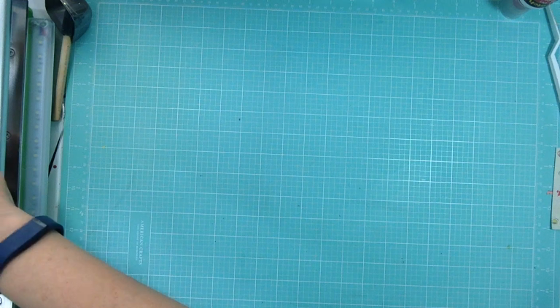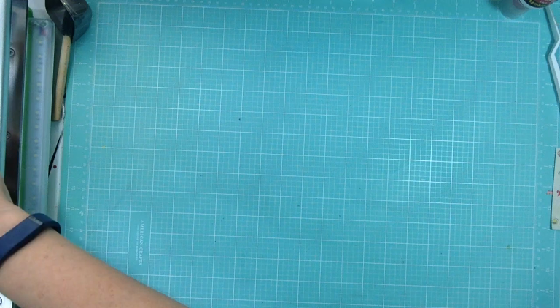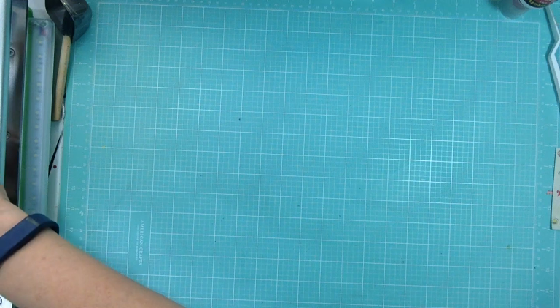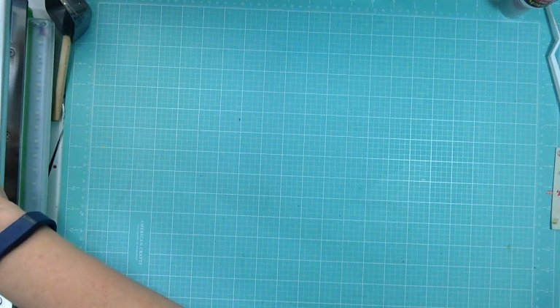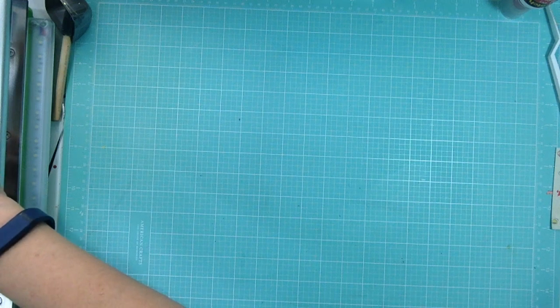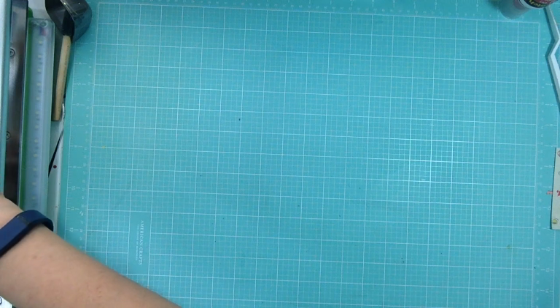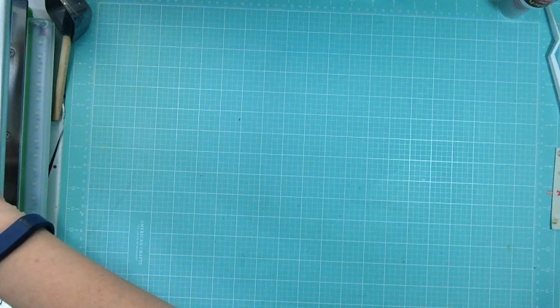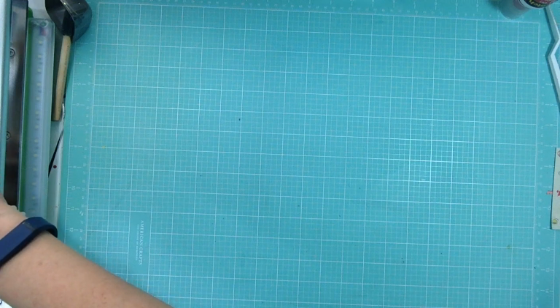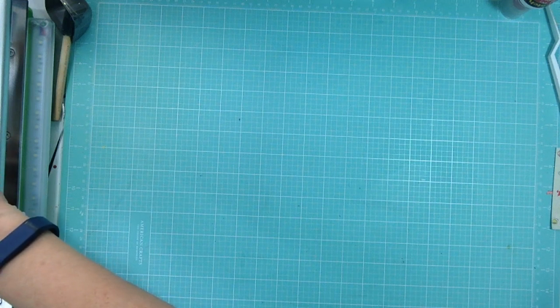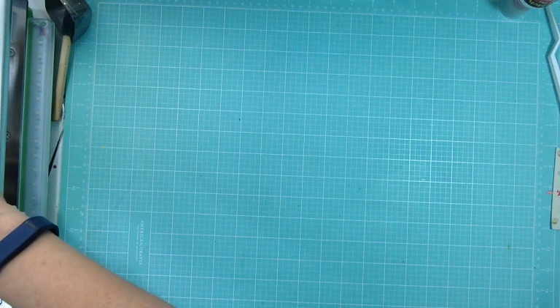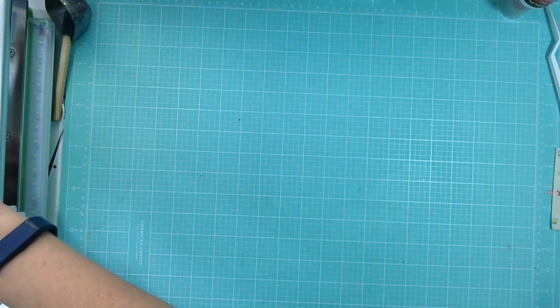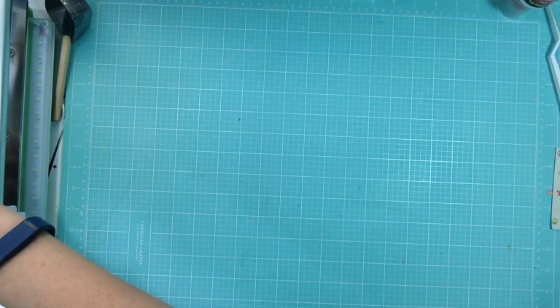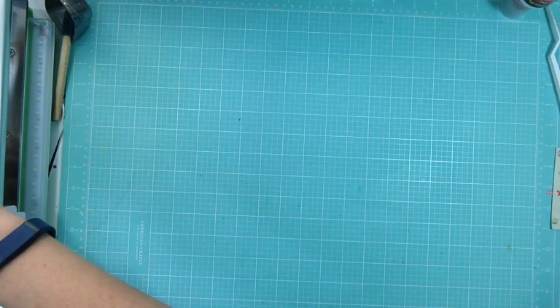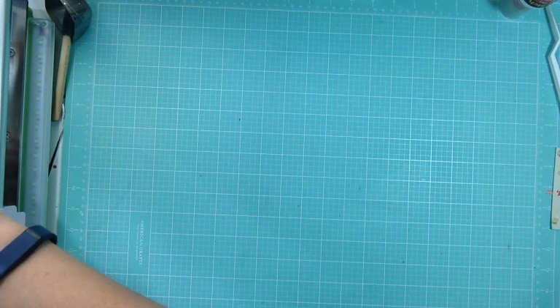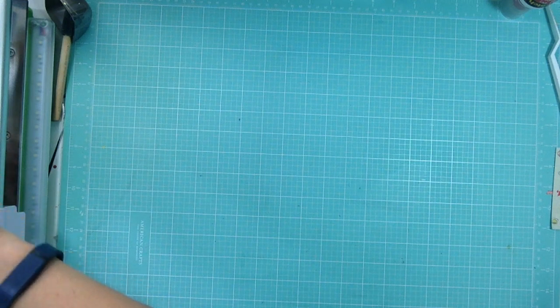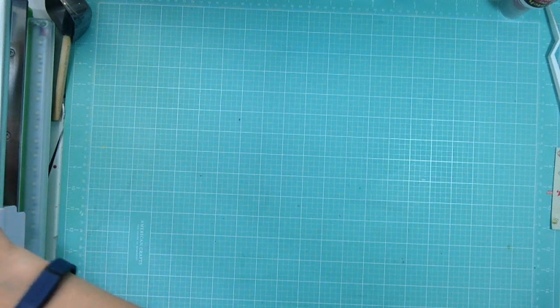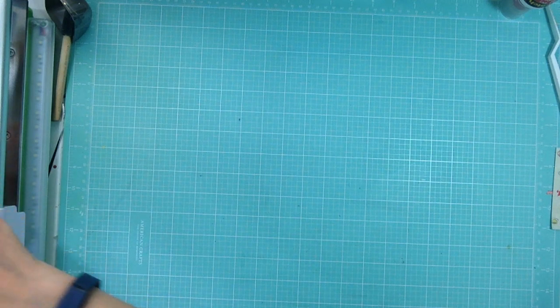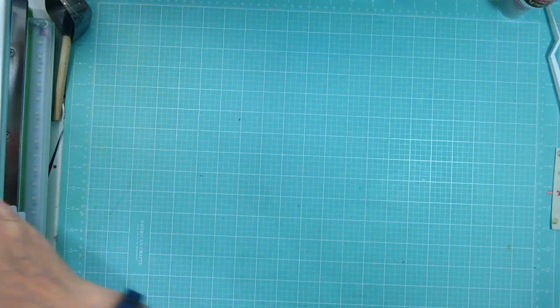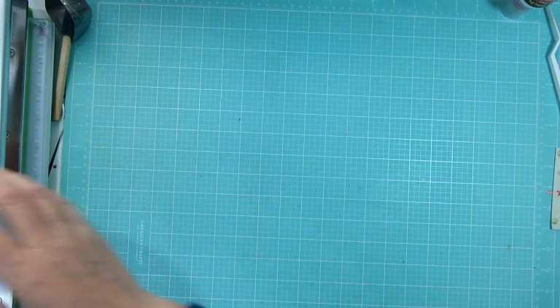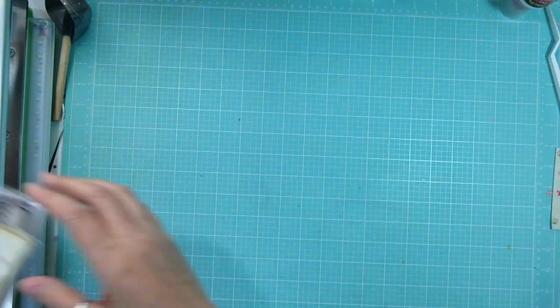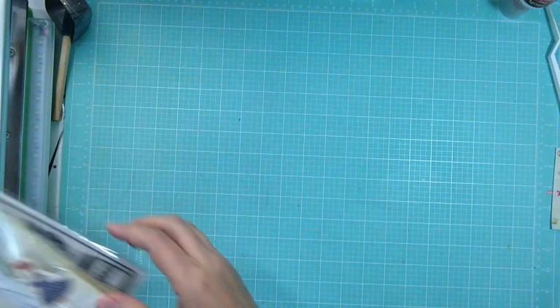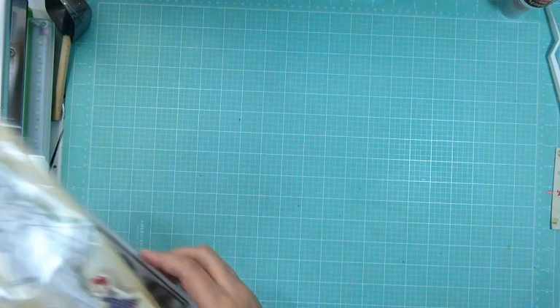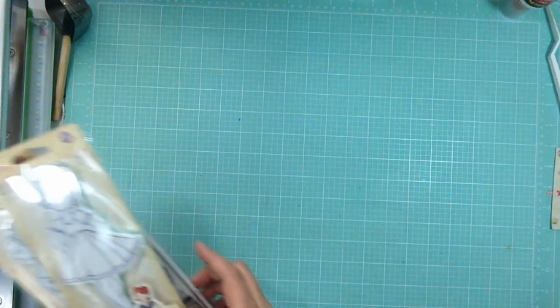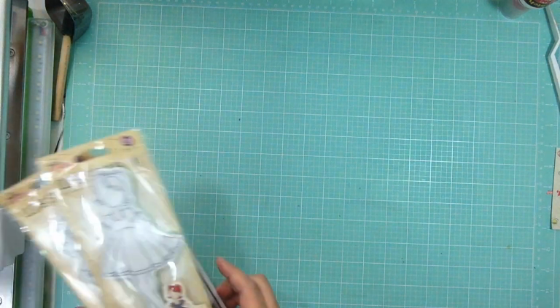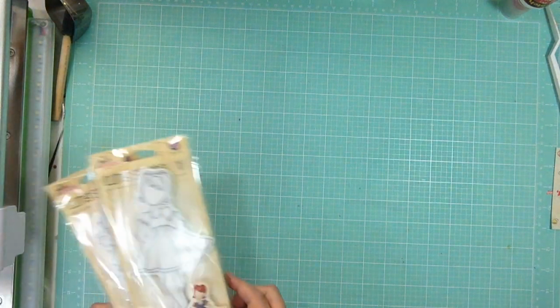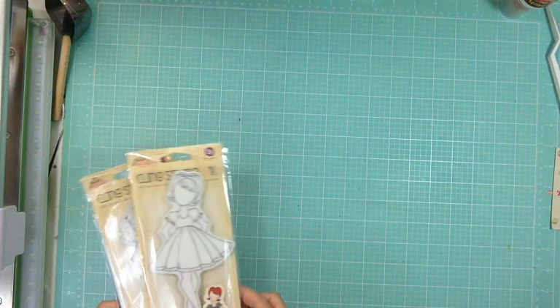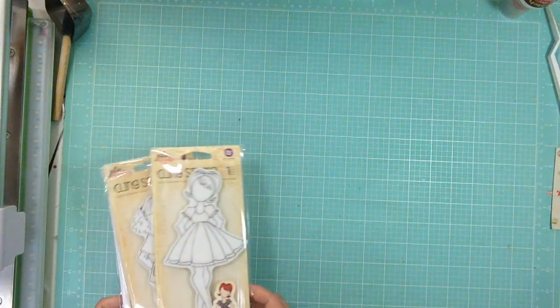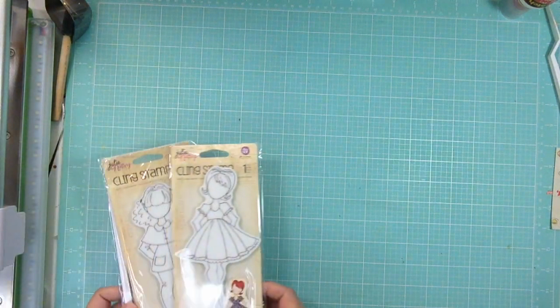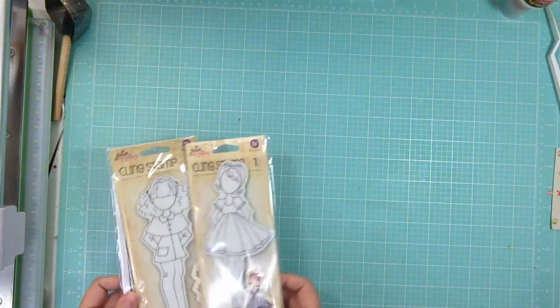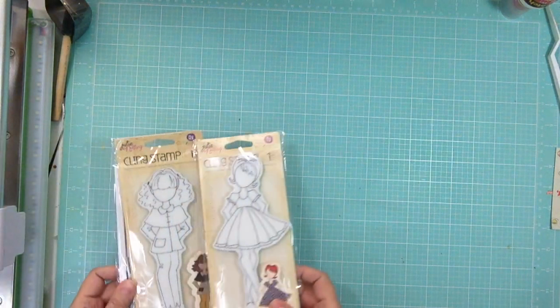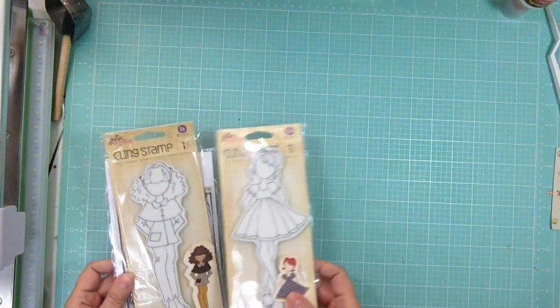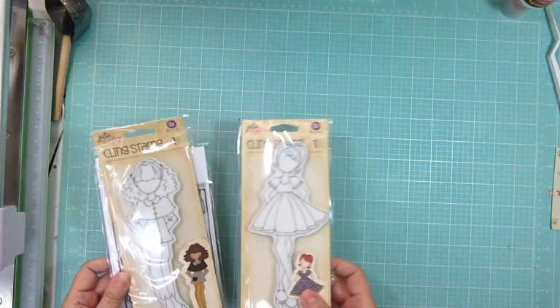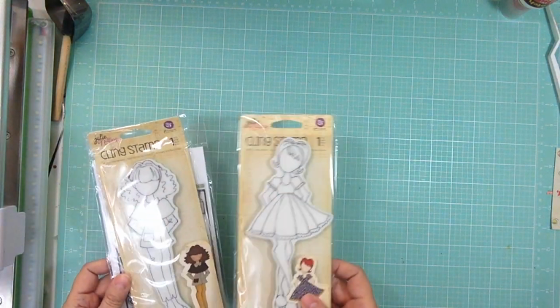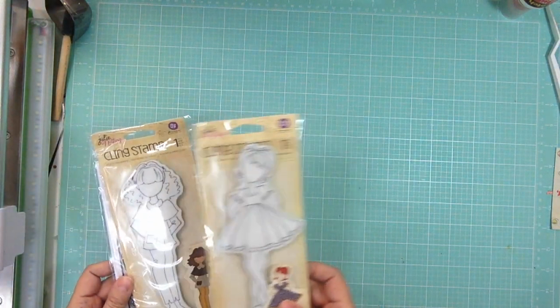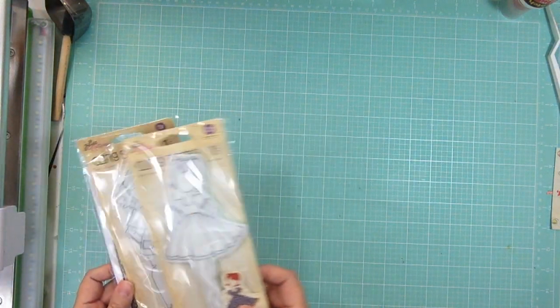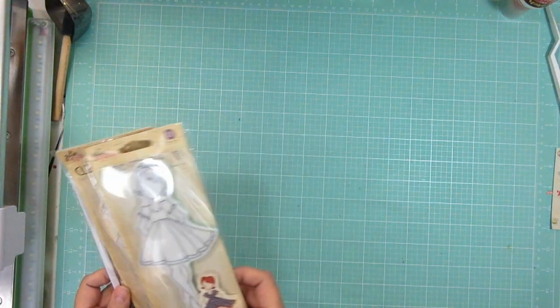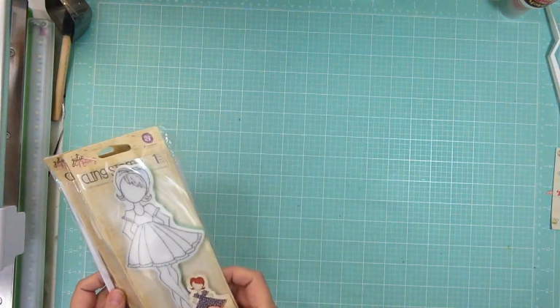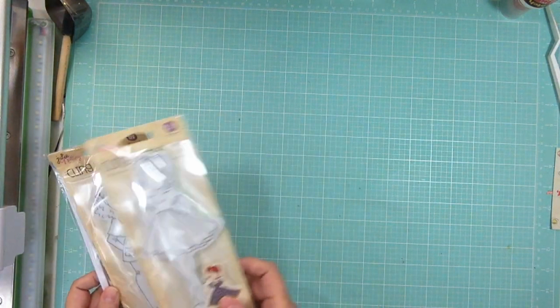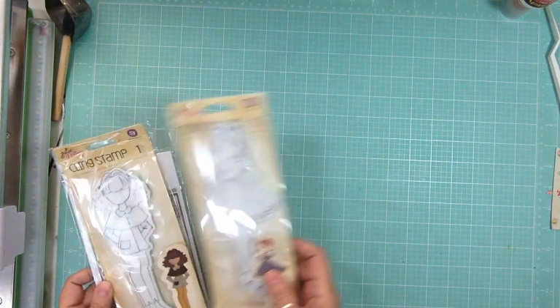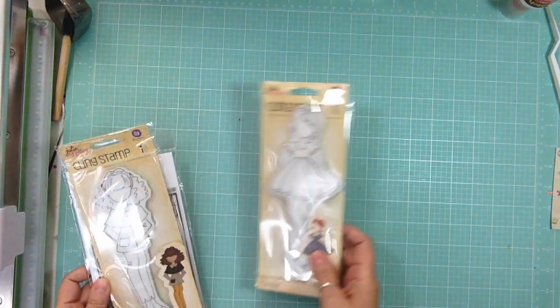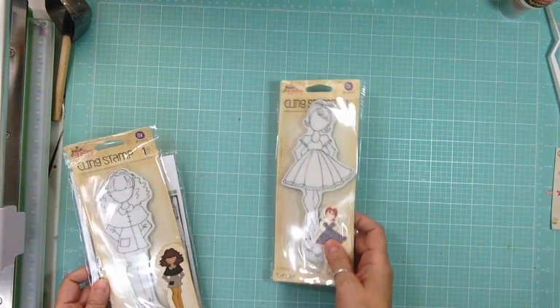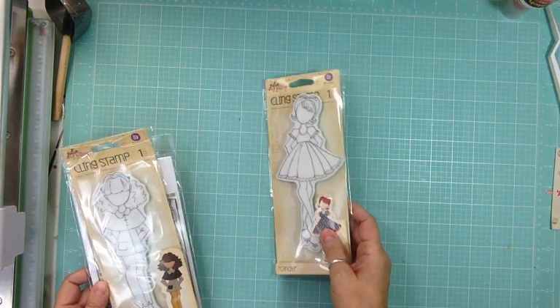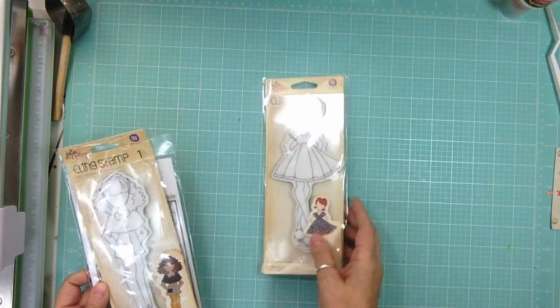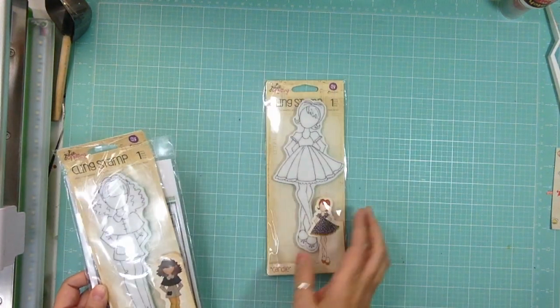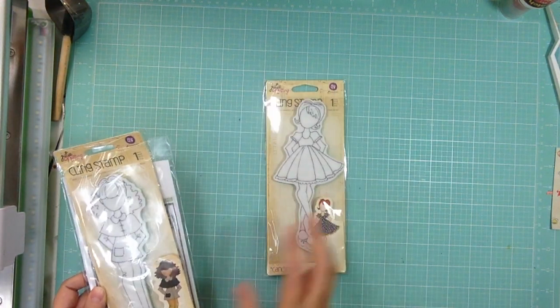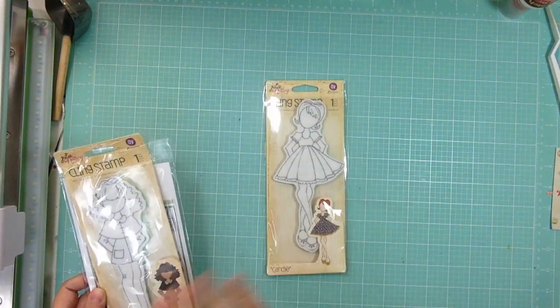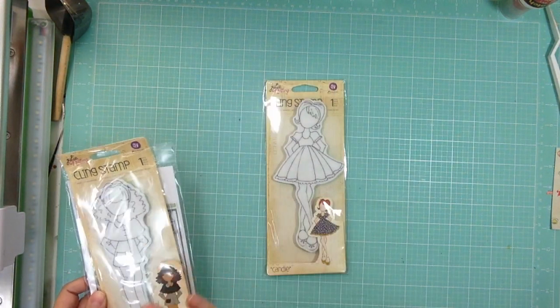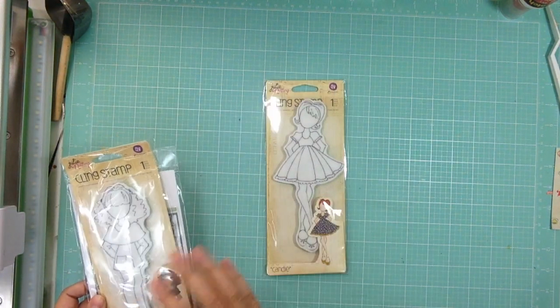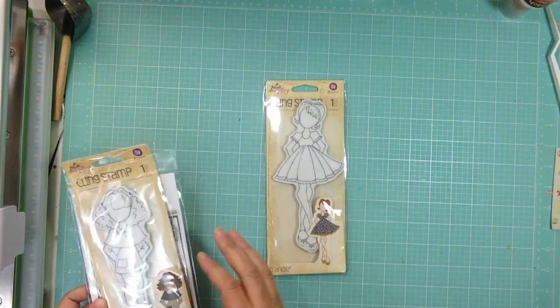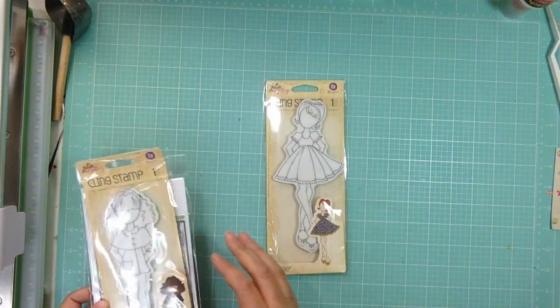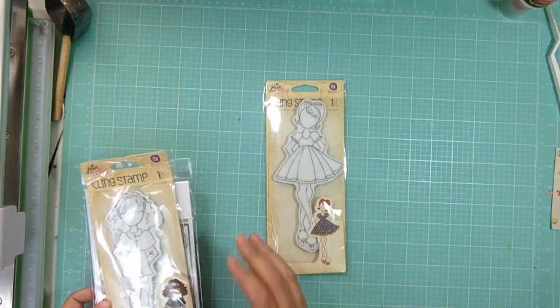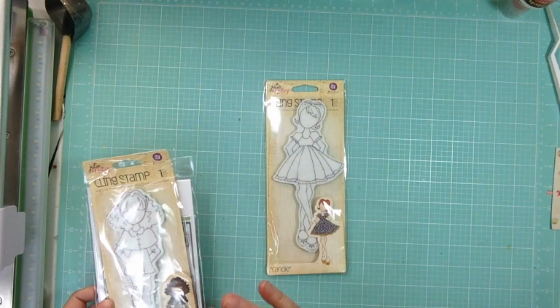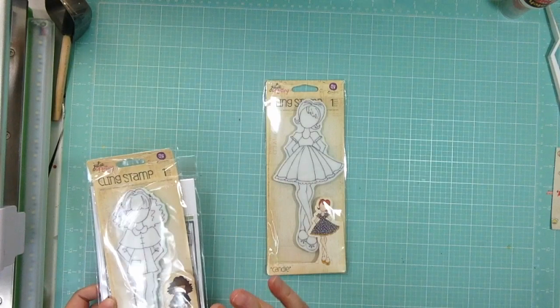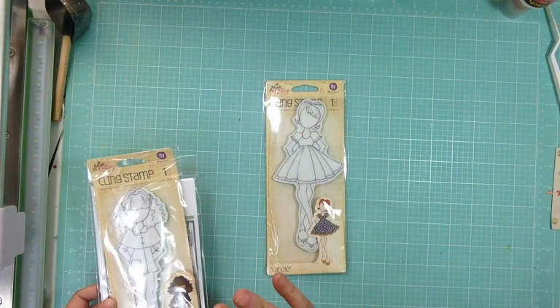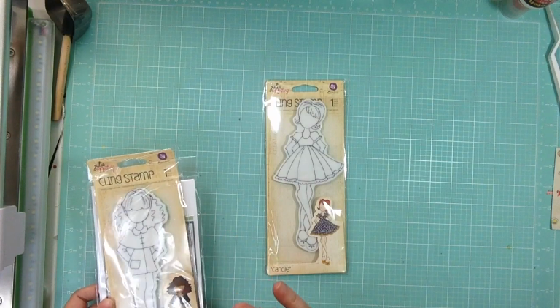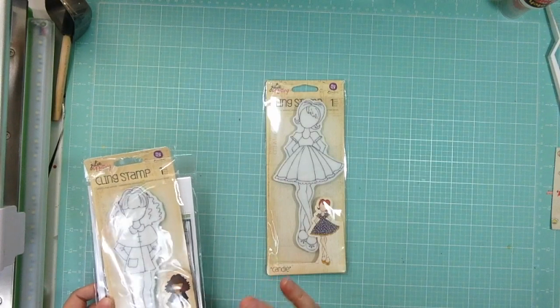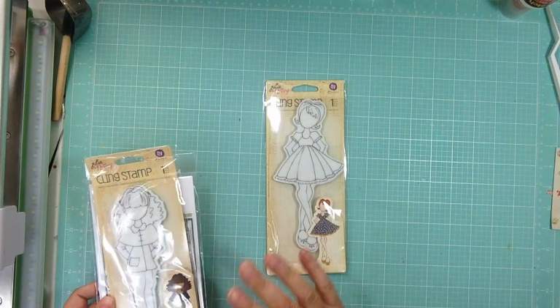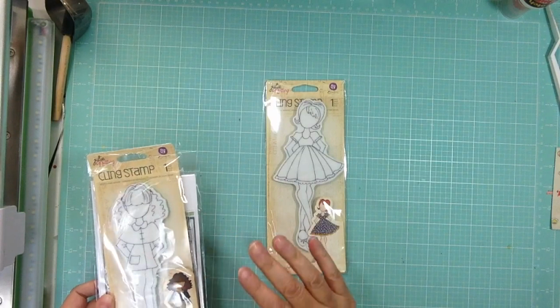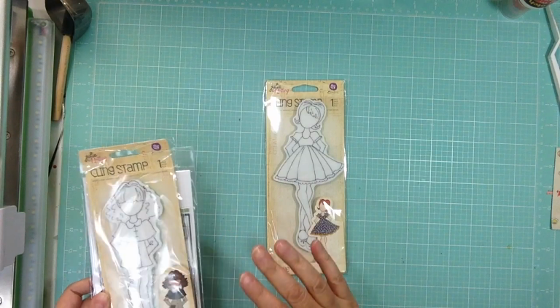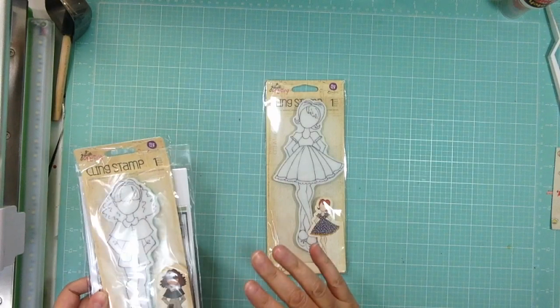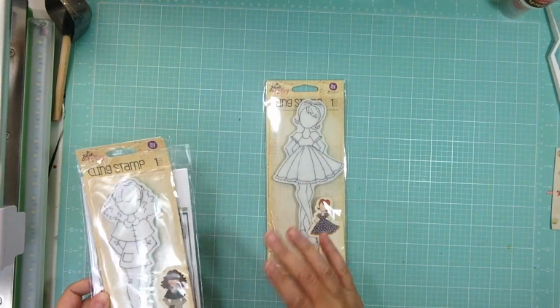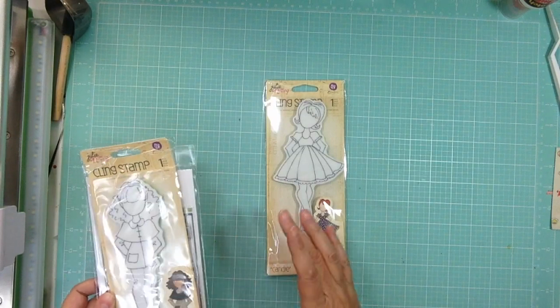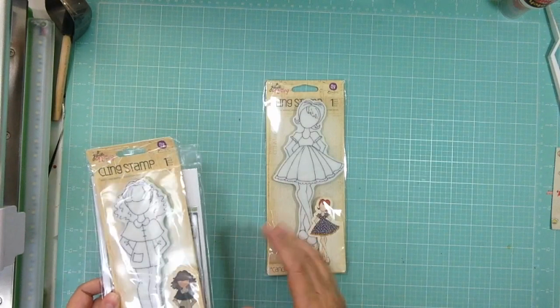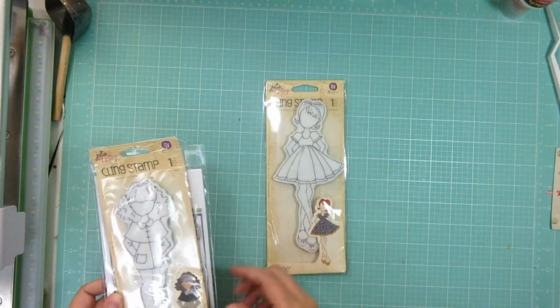Hi everyone, it's Nicole and I'm here with a haul from Simon Says Stamps, and it's kind of stamp heavy.